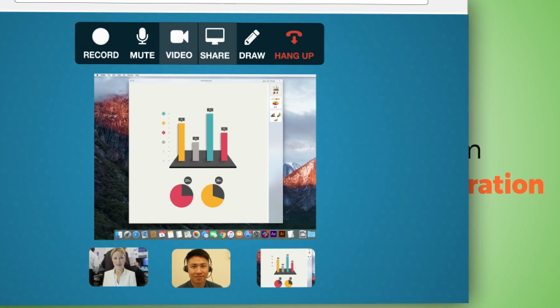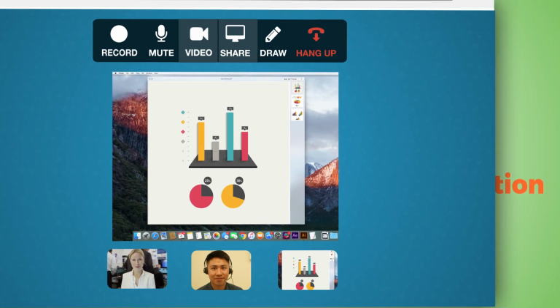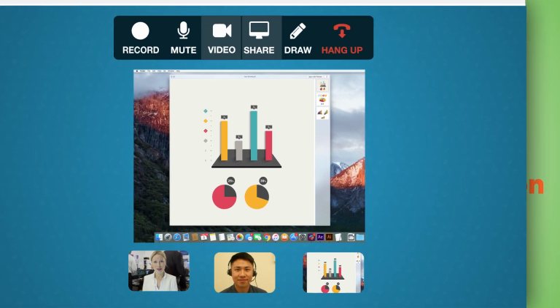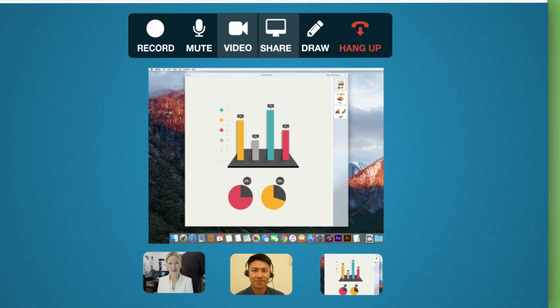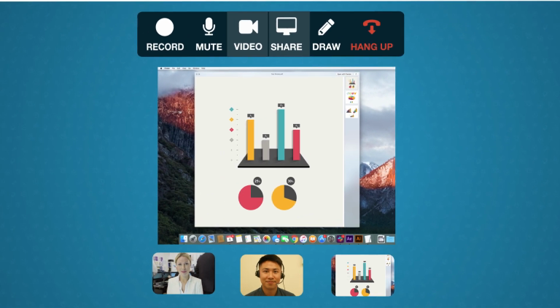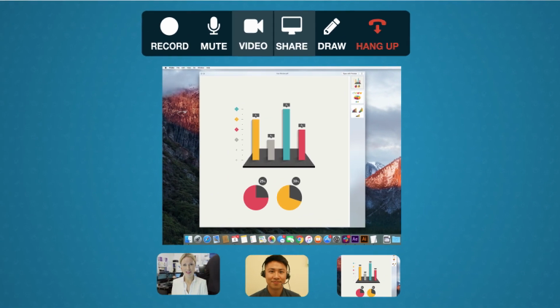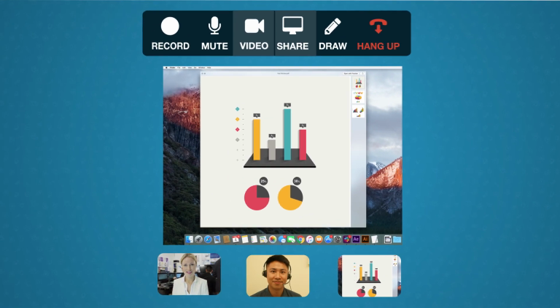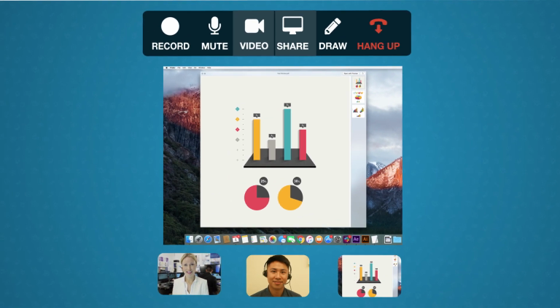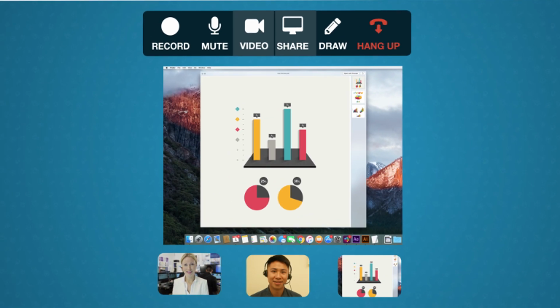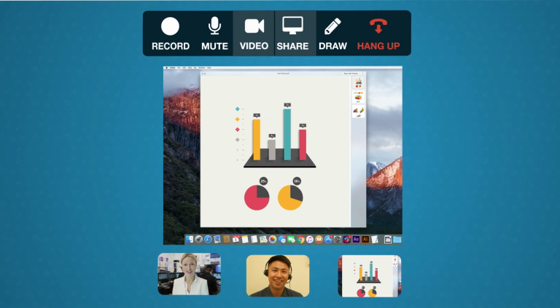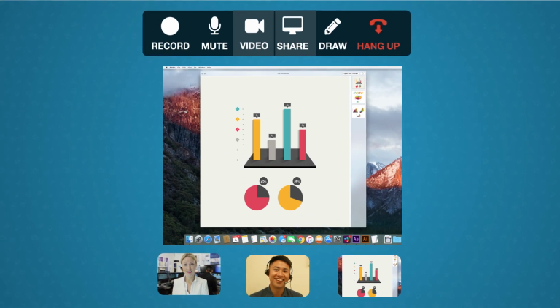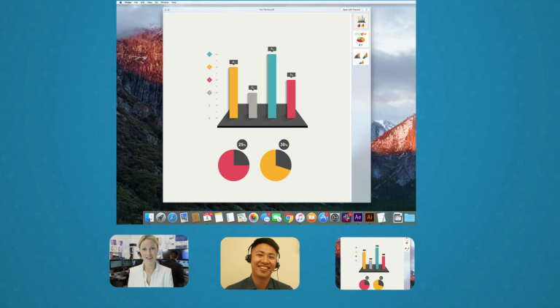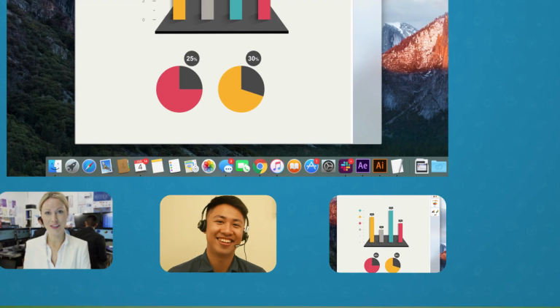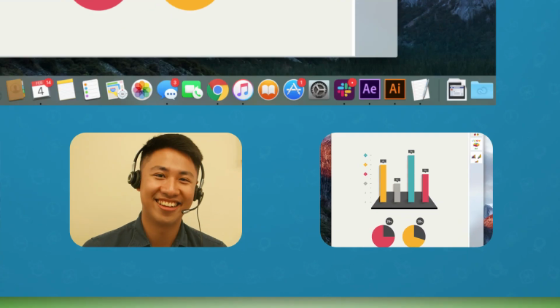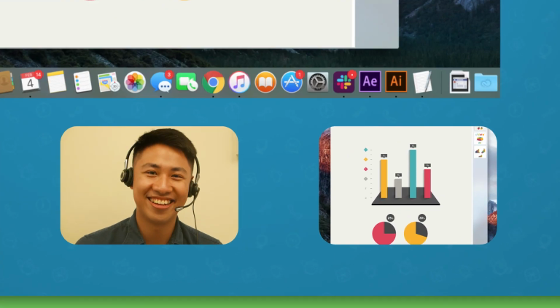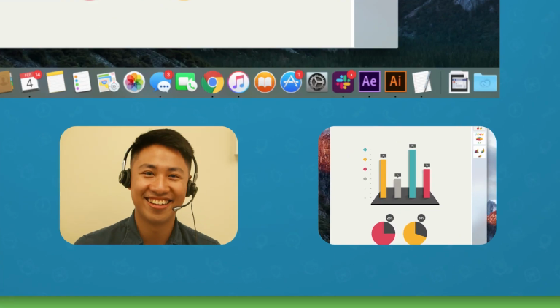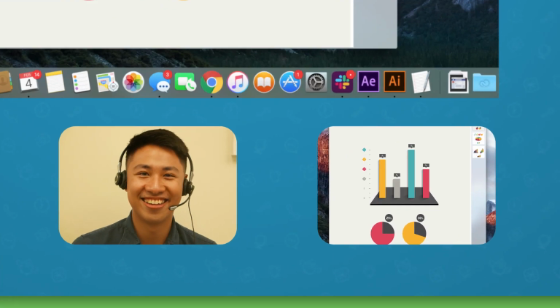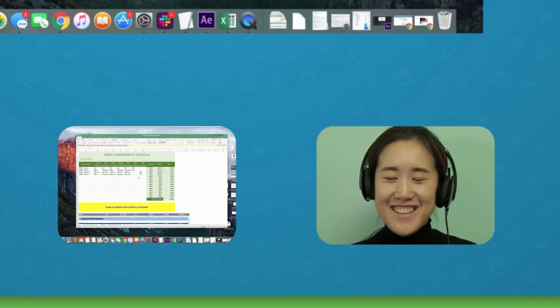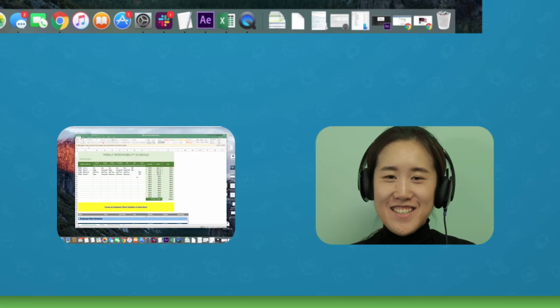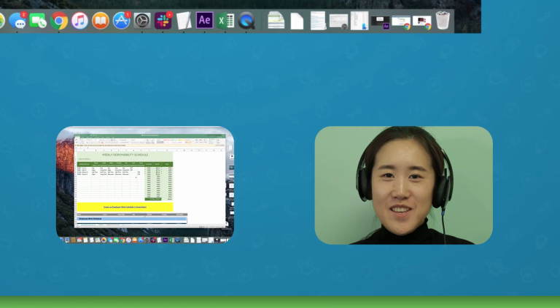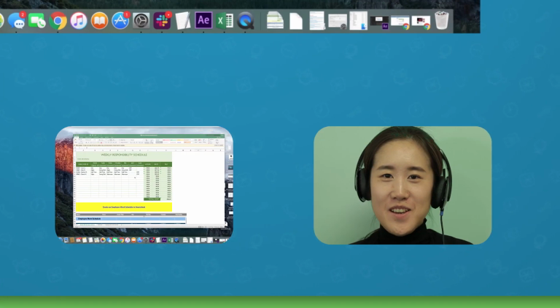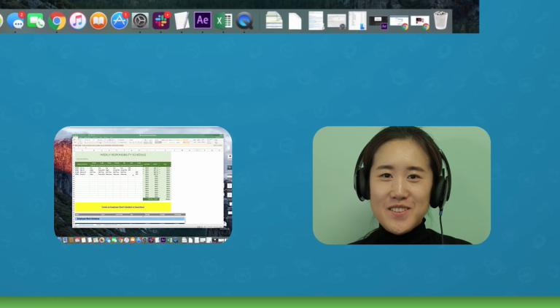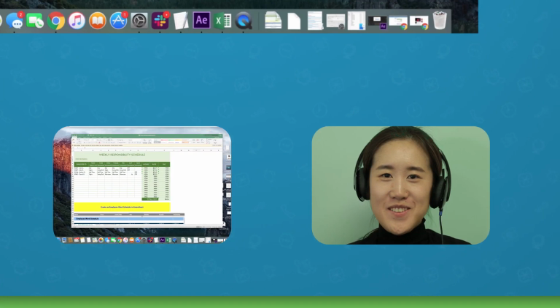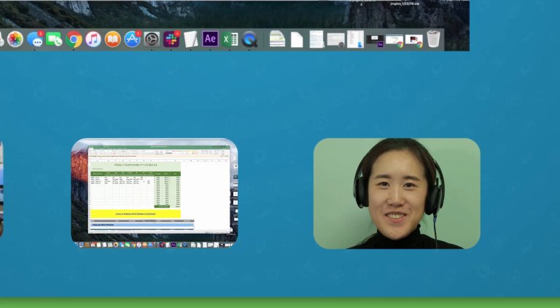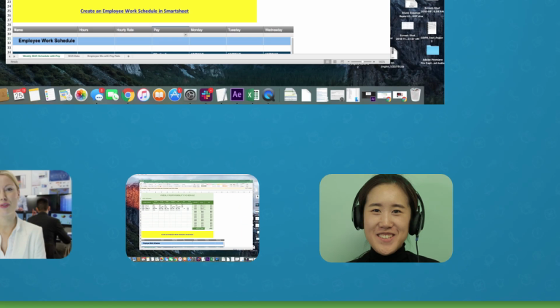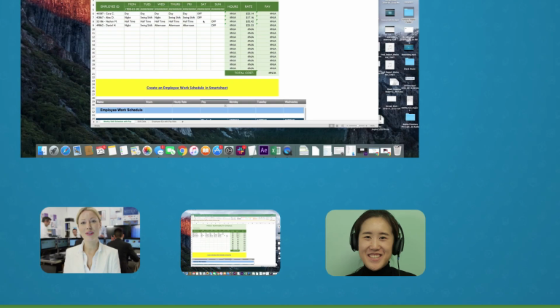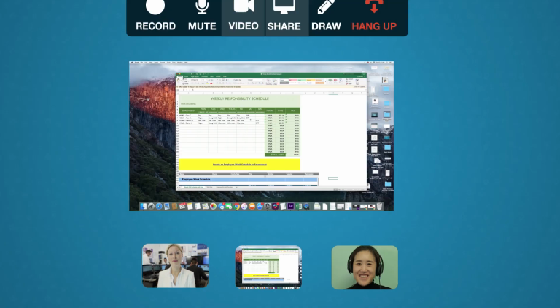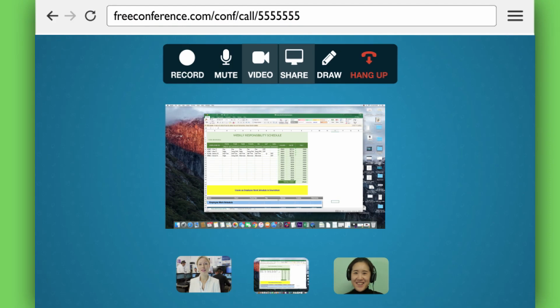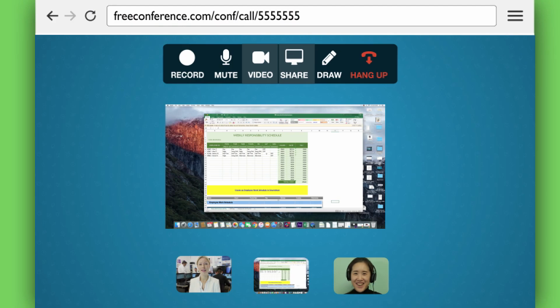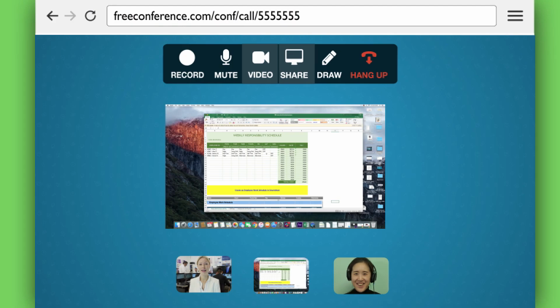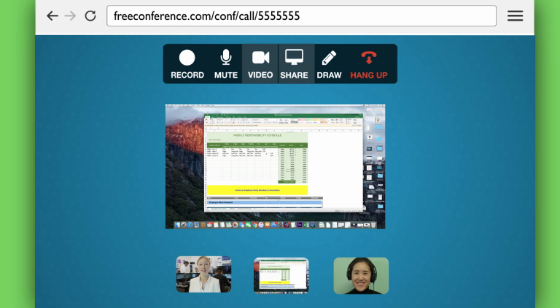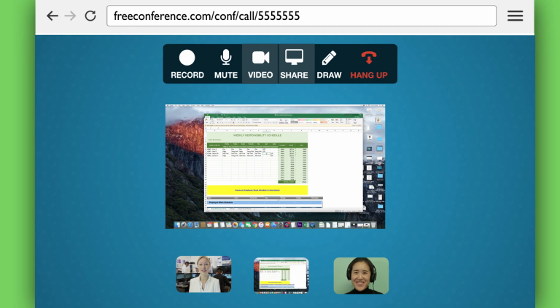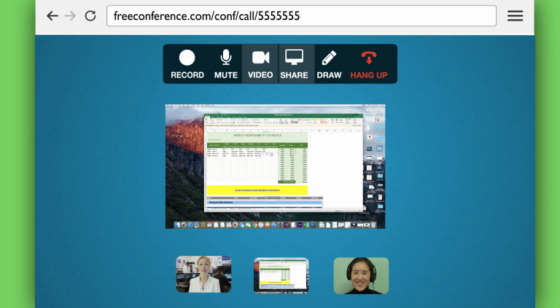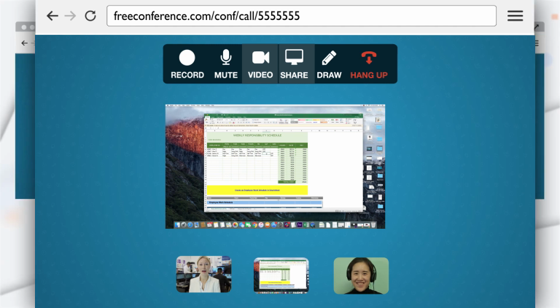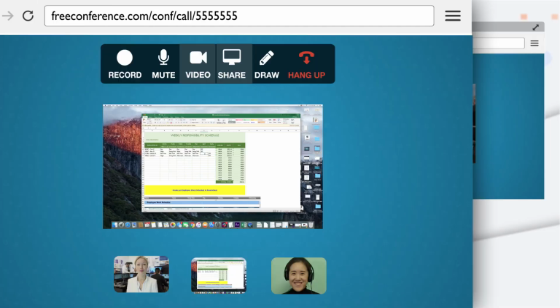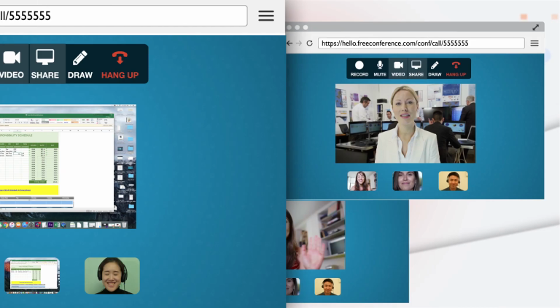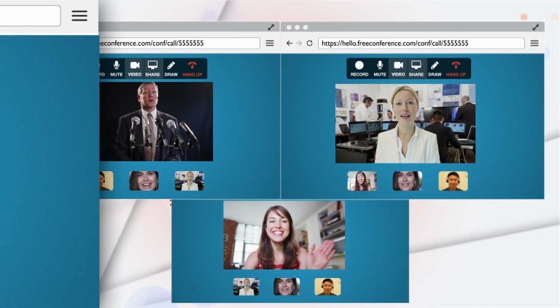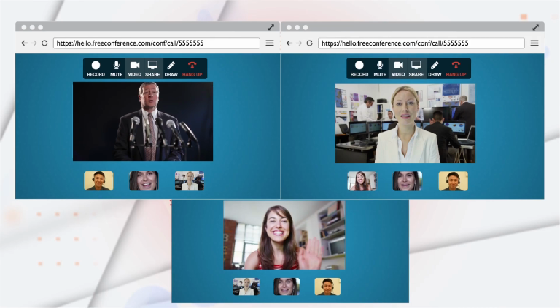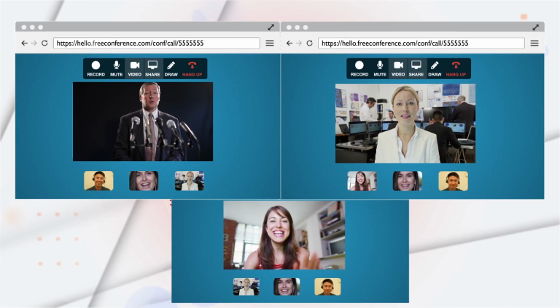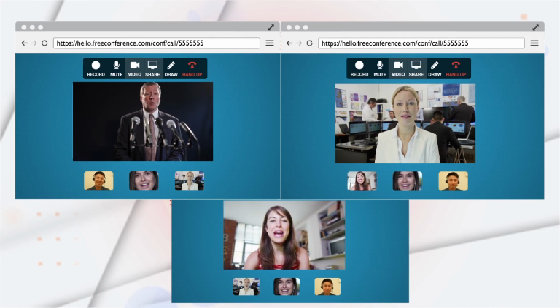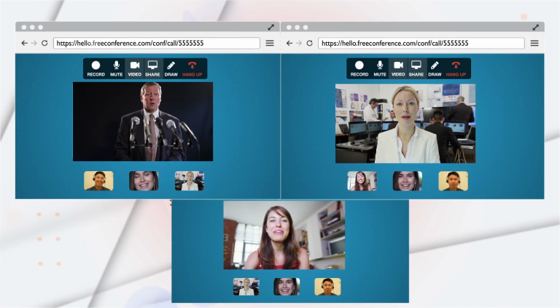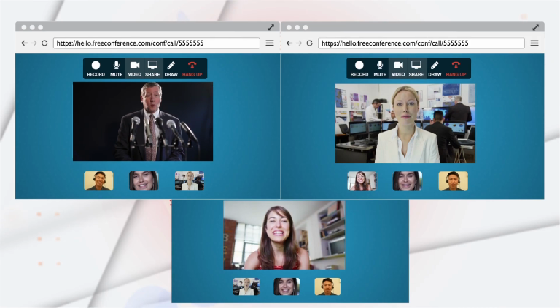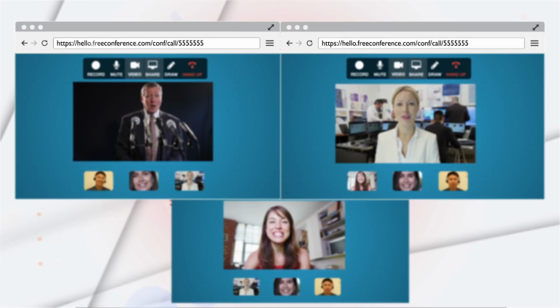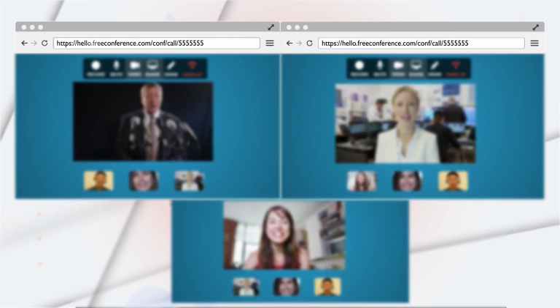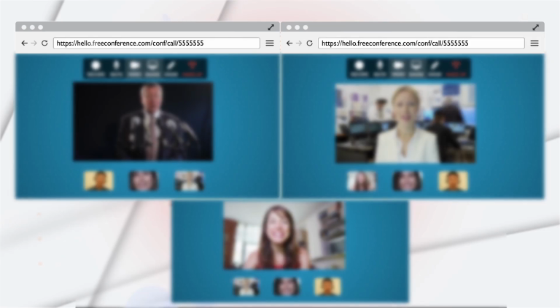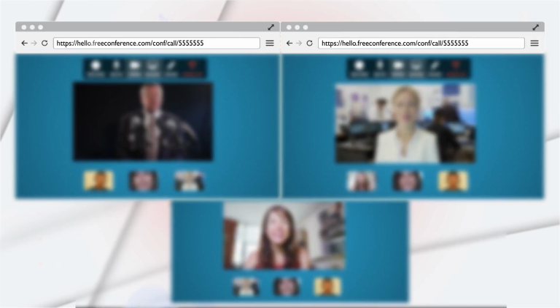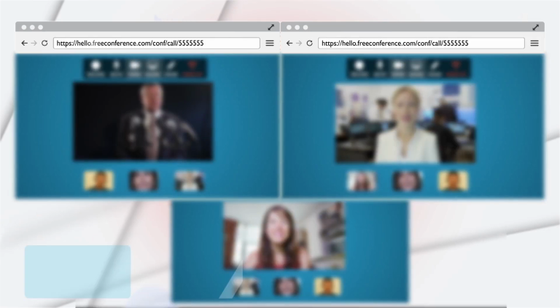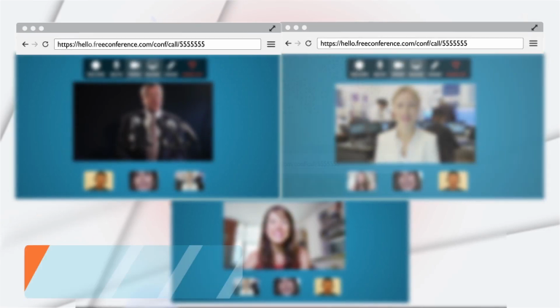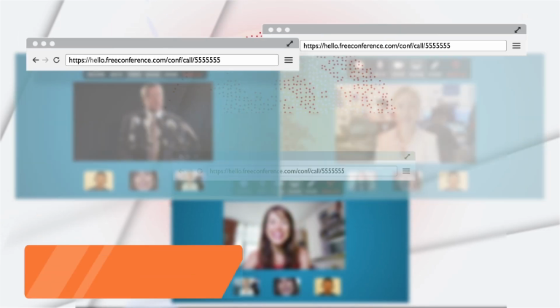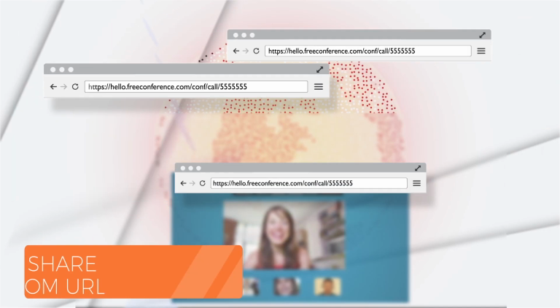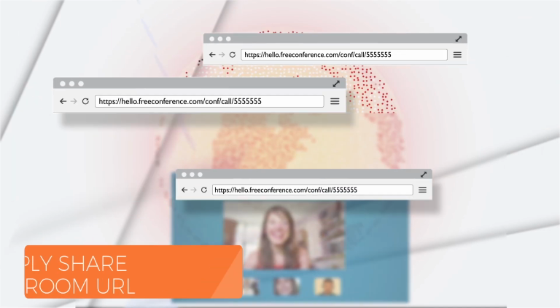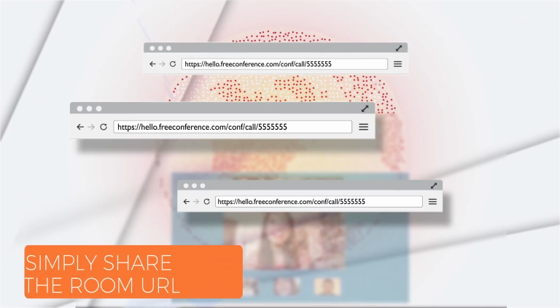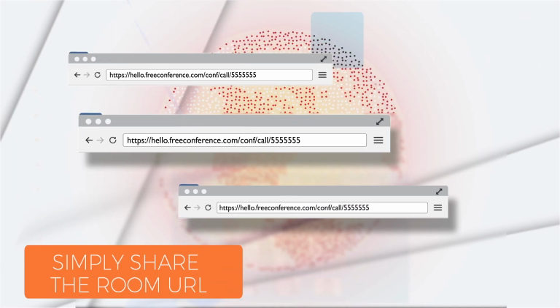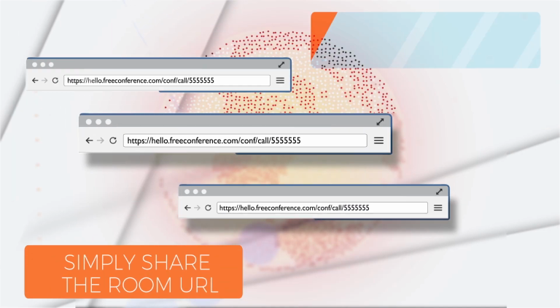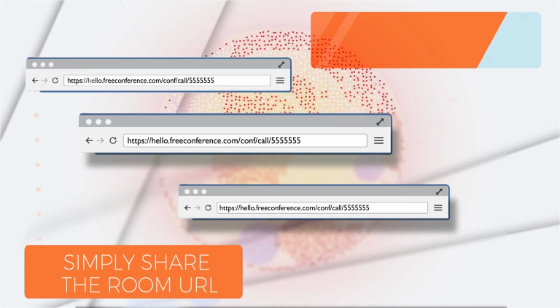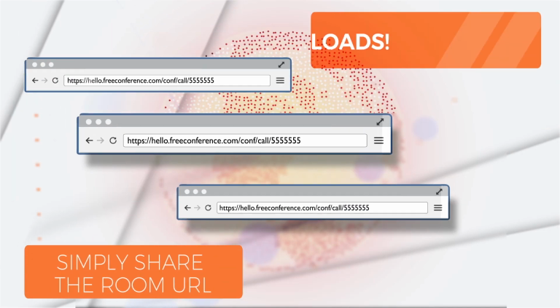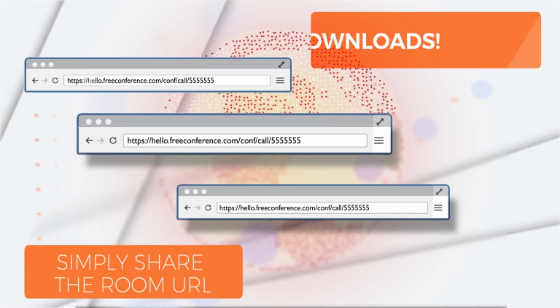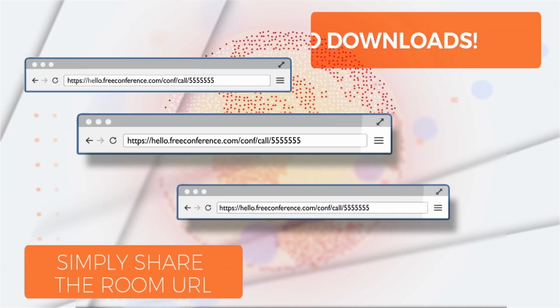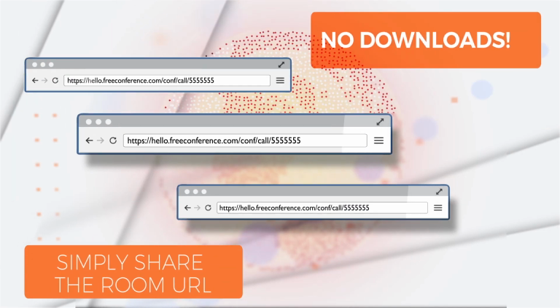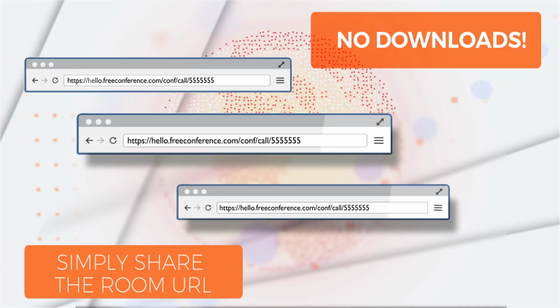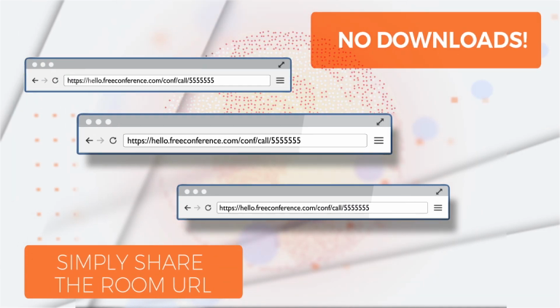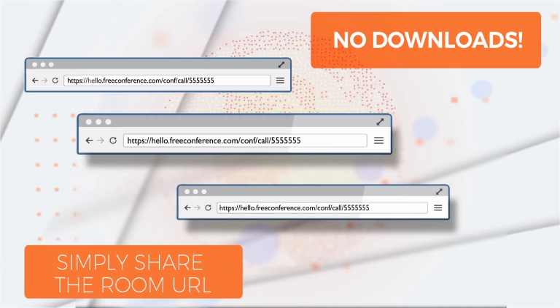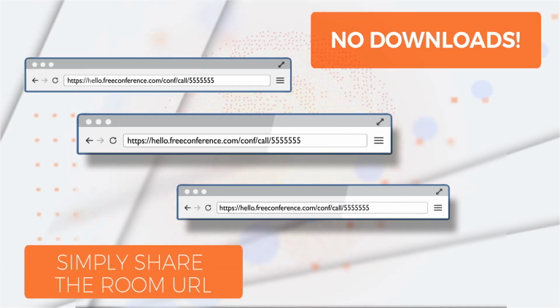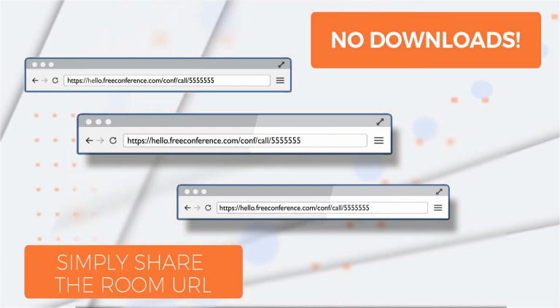Pass the baton and let someone else share their screen. All online meeting participants have screen sharing access. No downloads necessary.